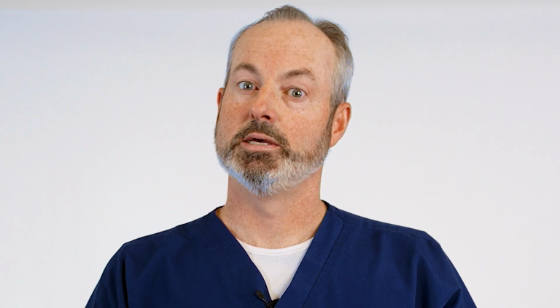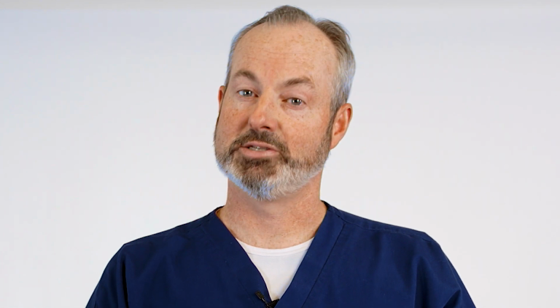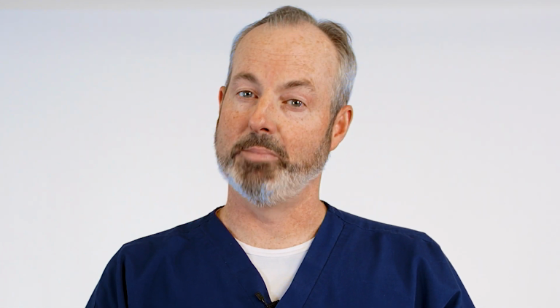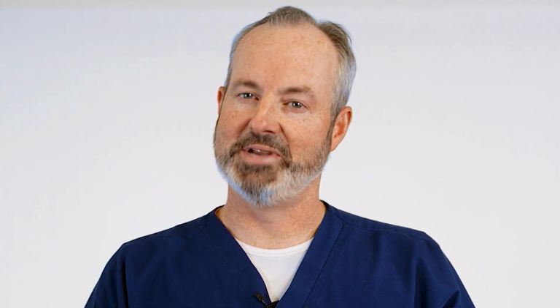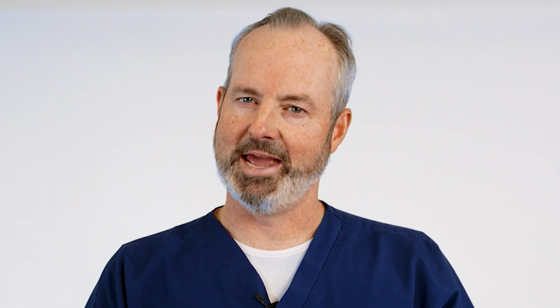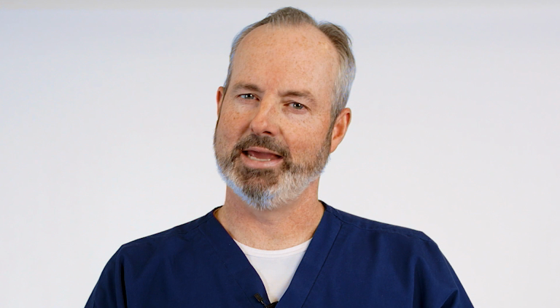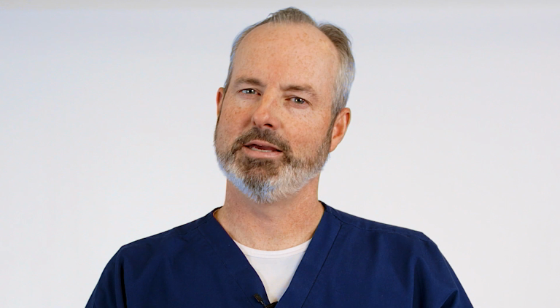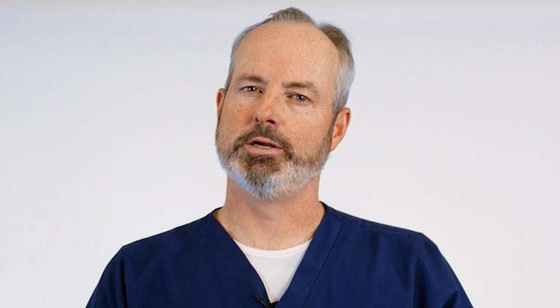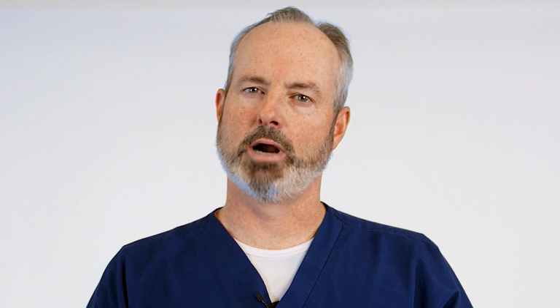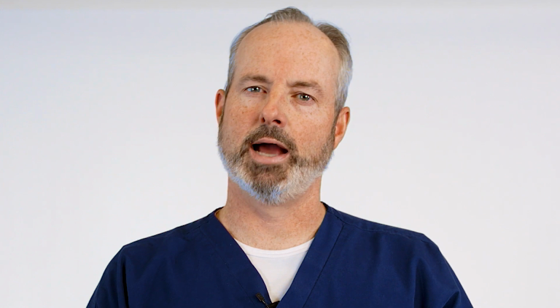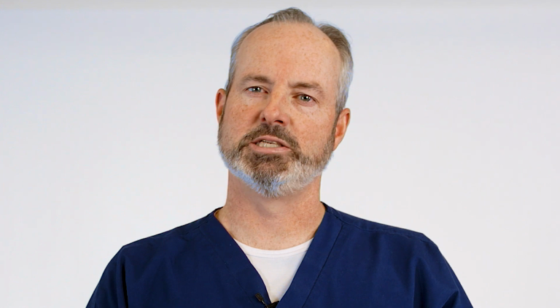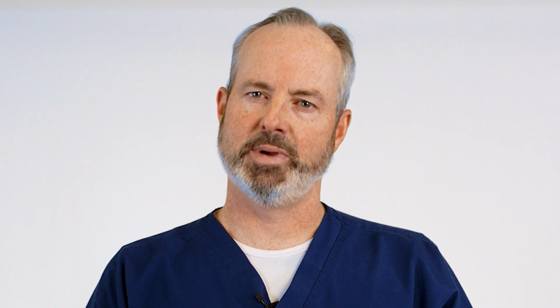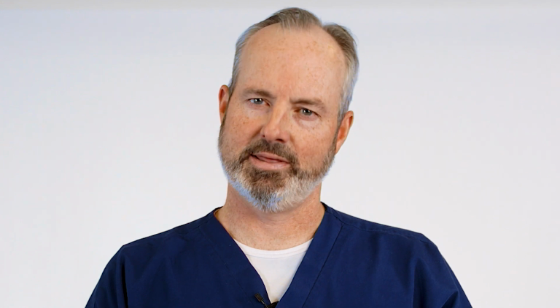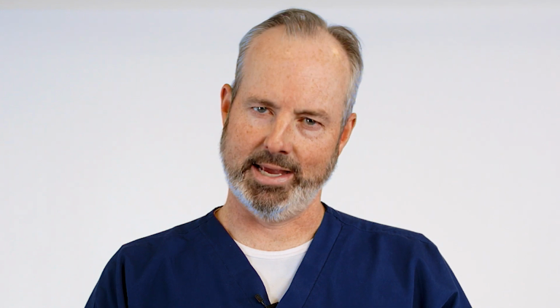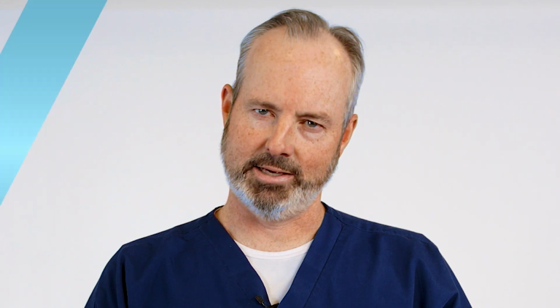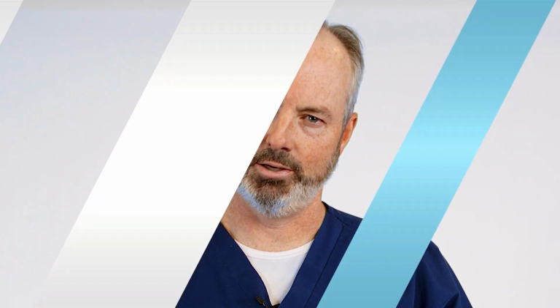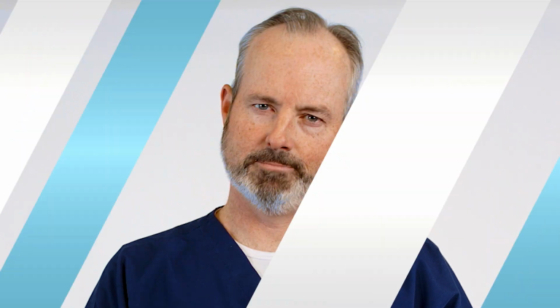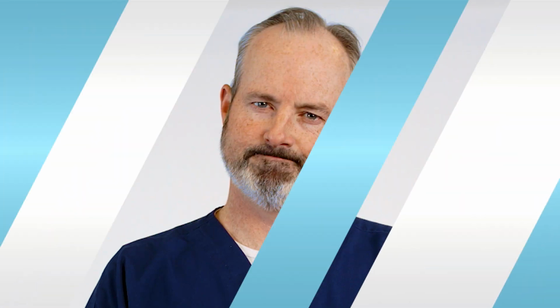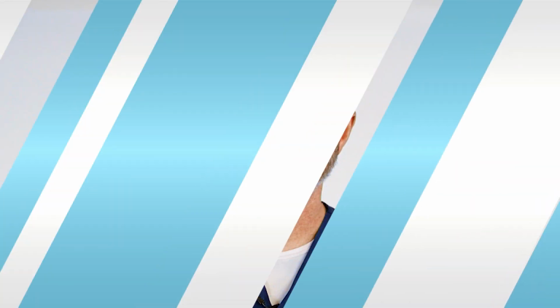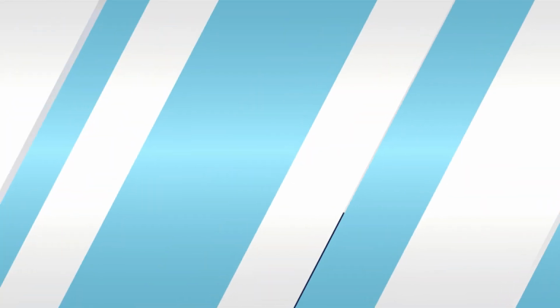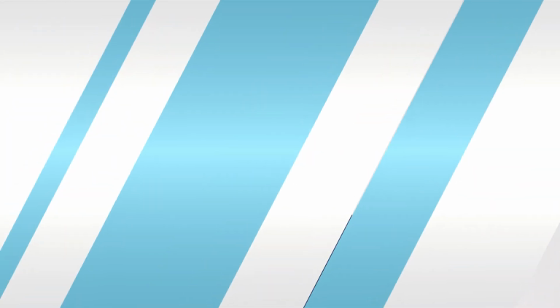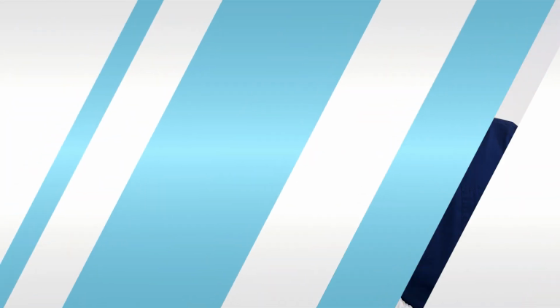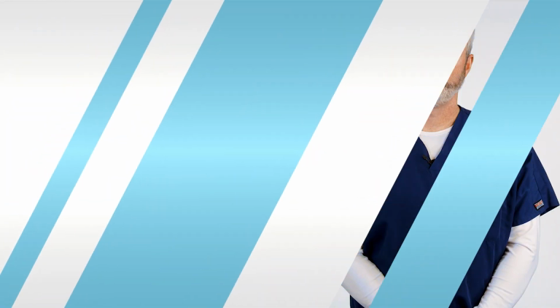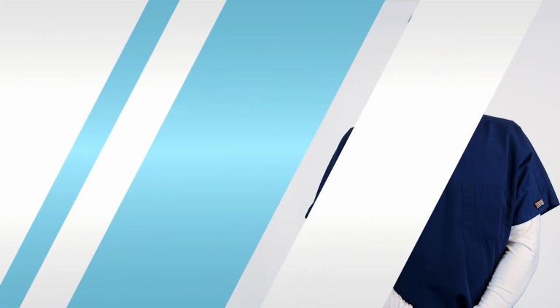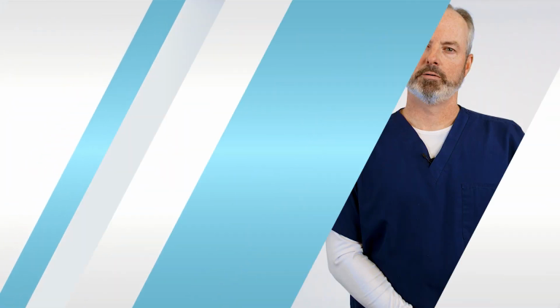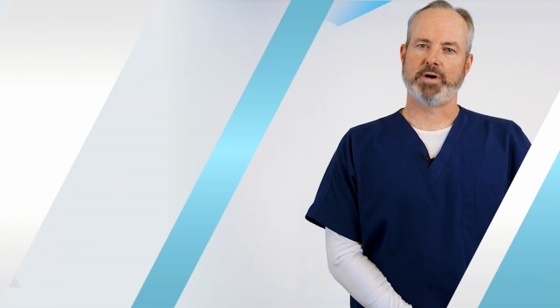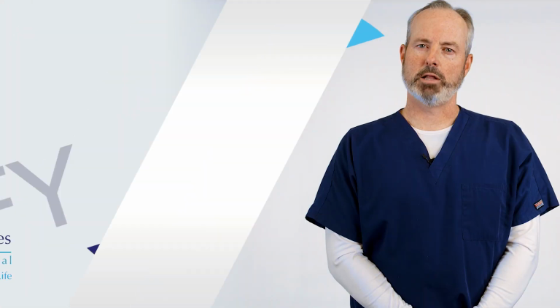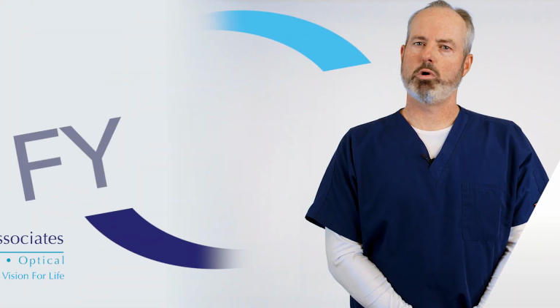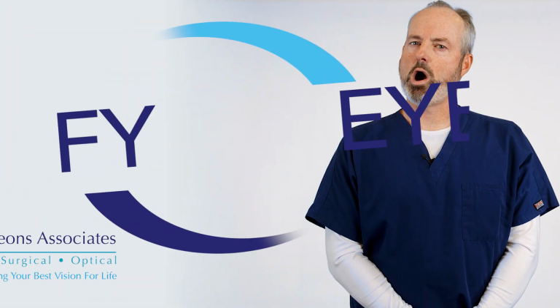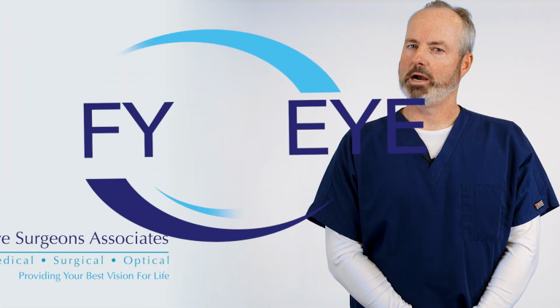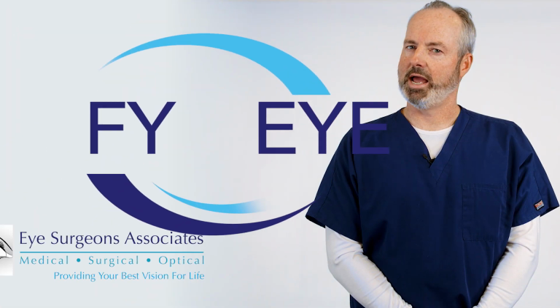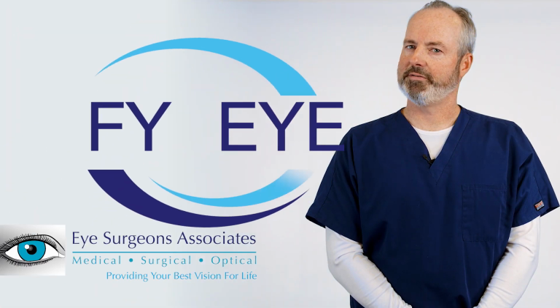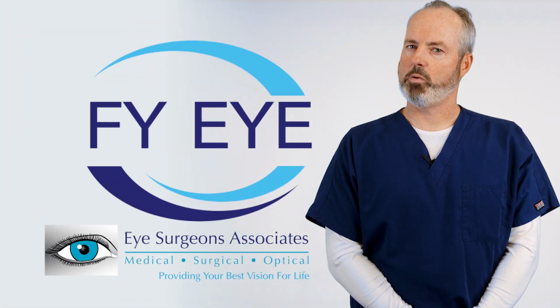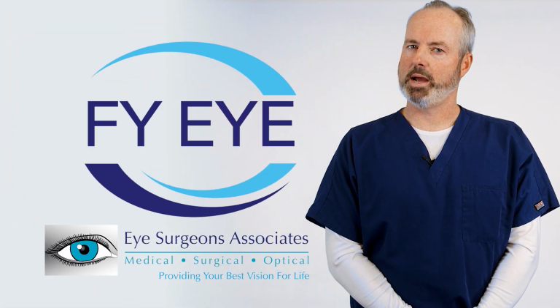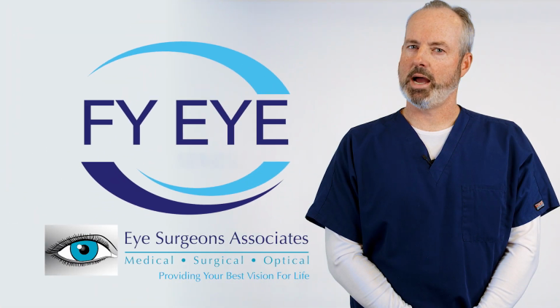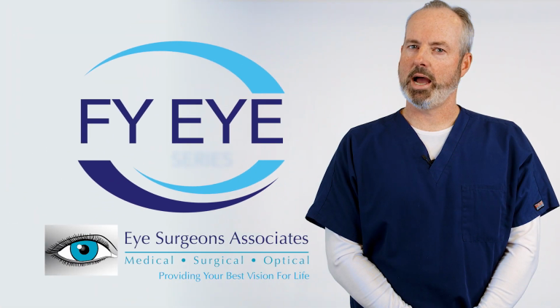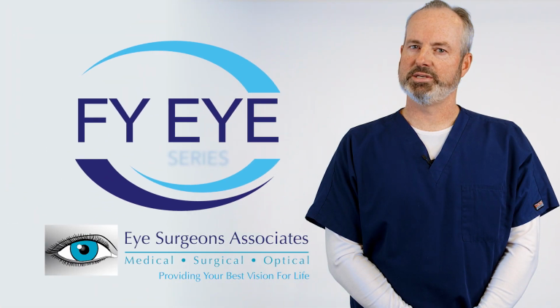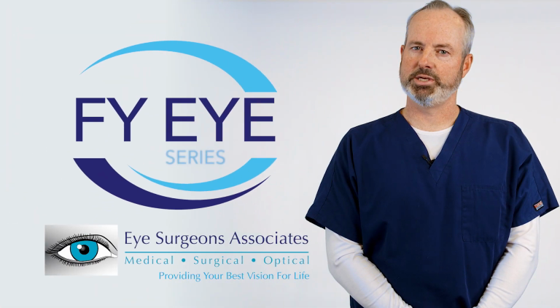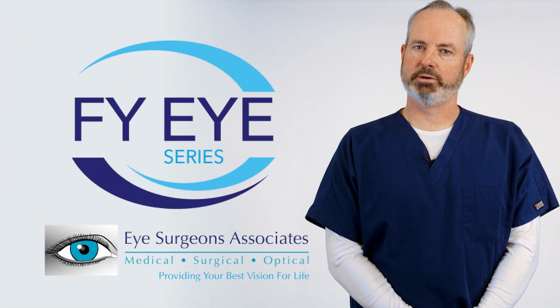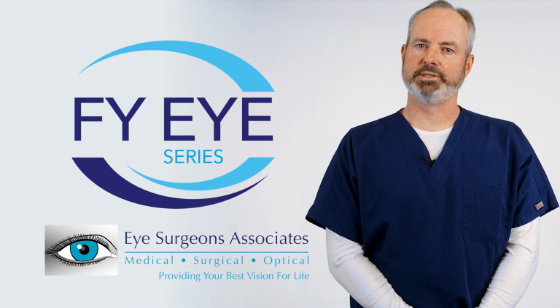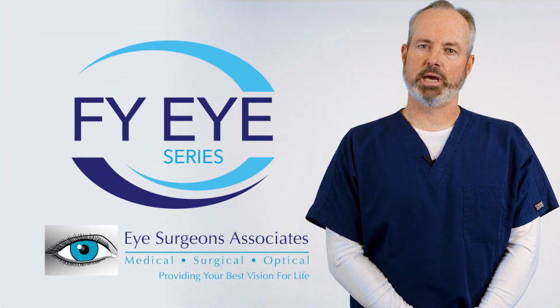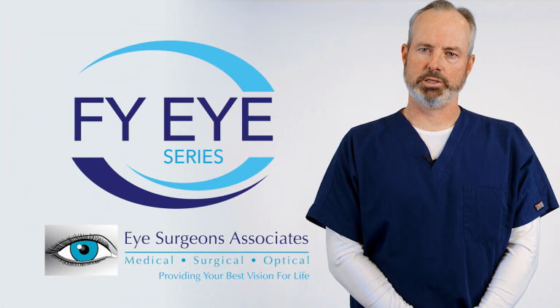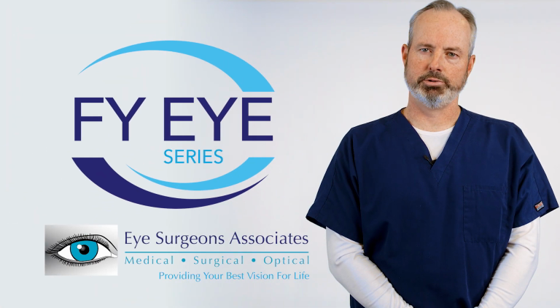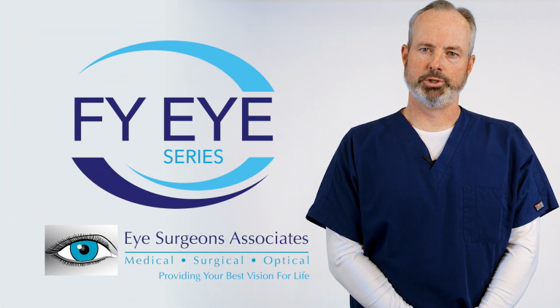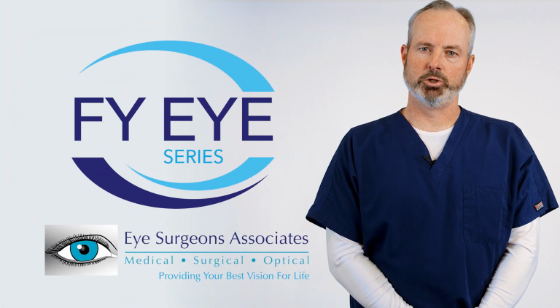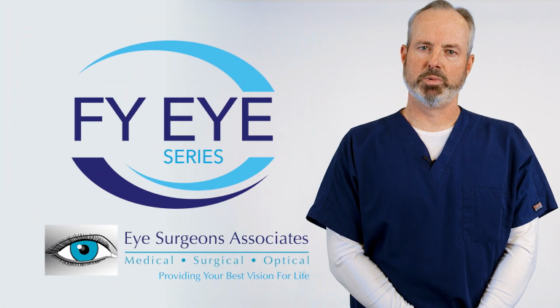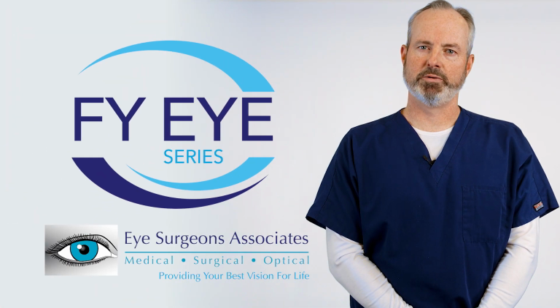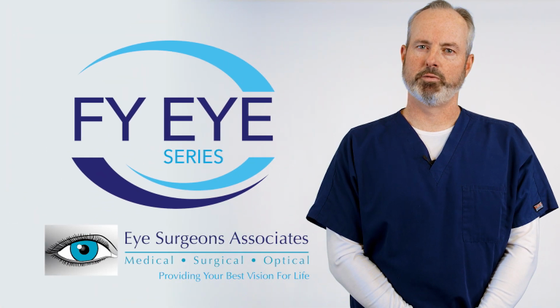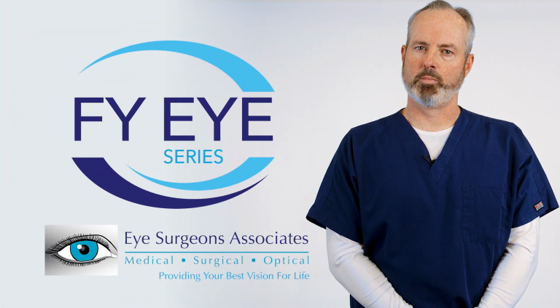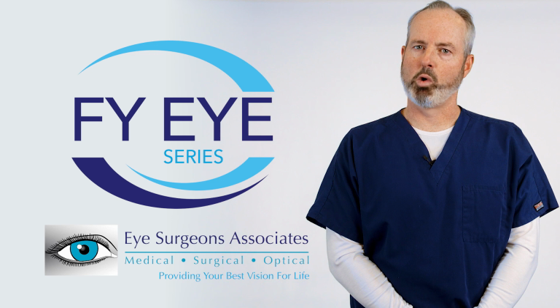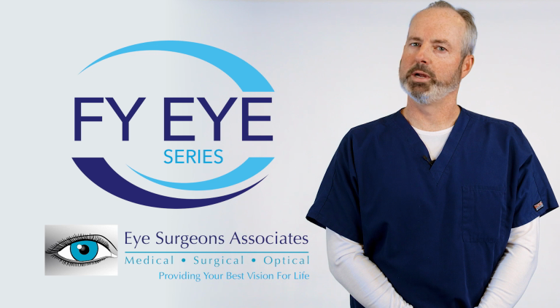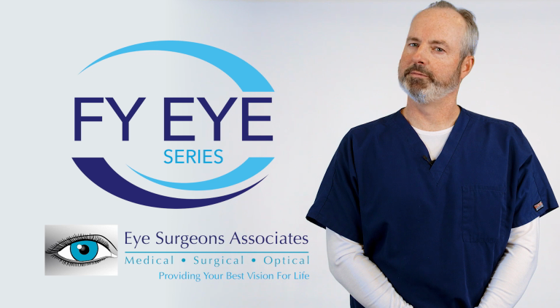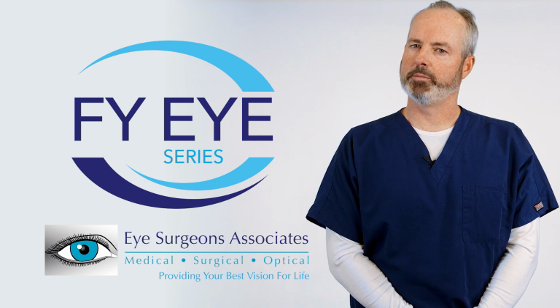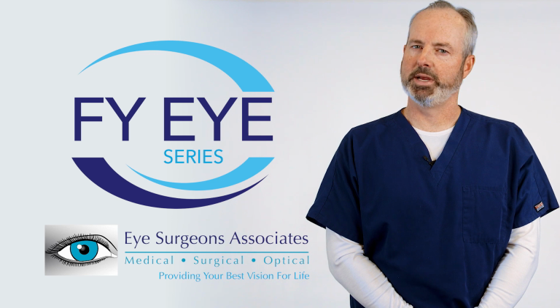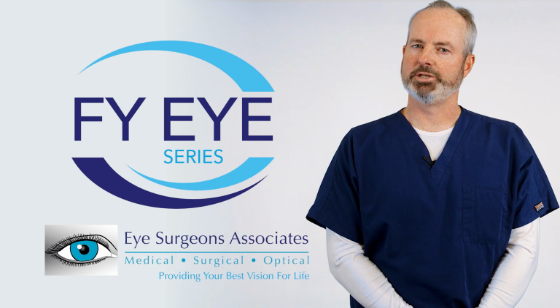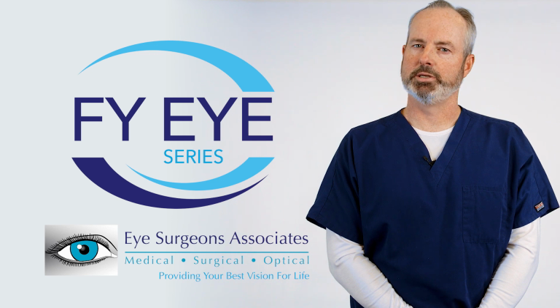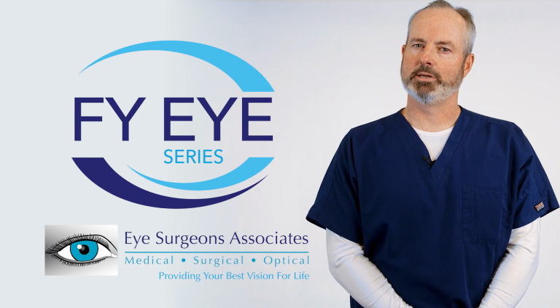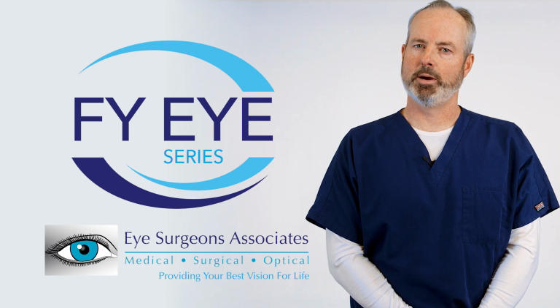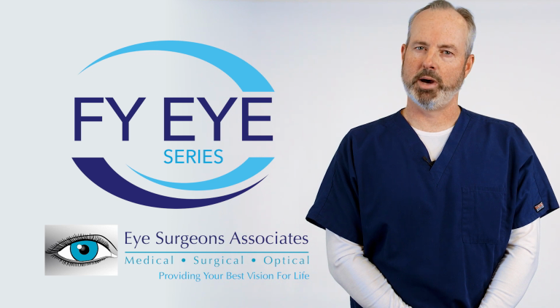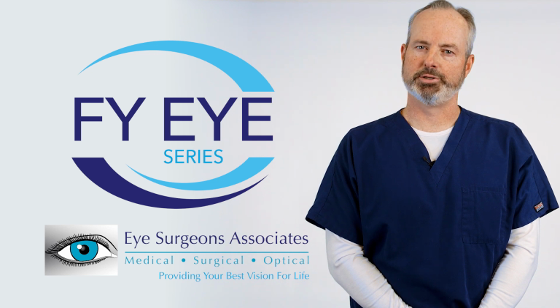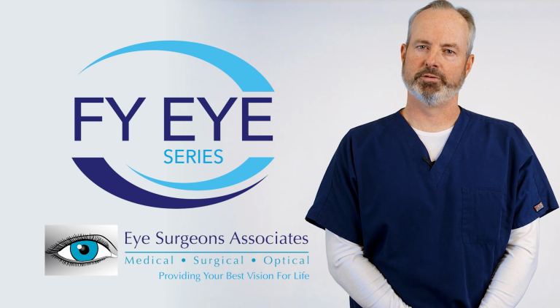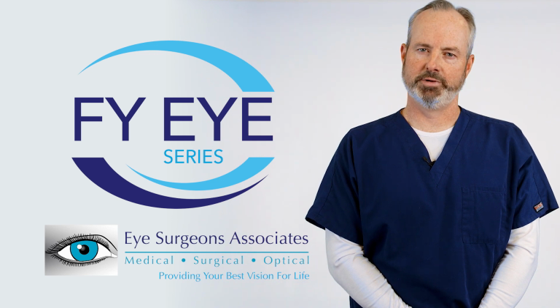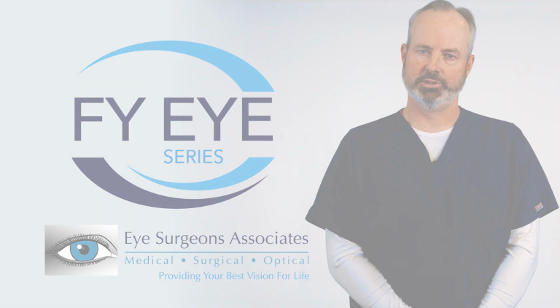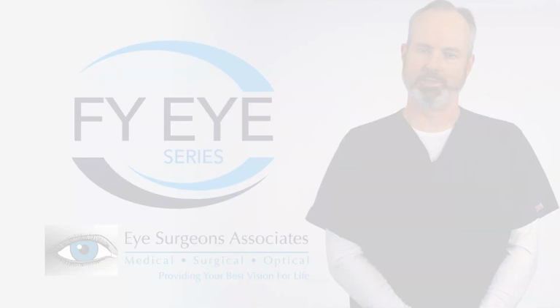Someday, your eyes may thank you. Follow our FYI series on YouTube for more information about your vision.